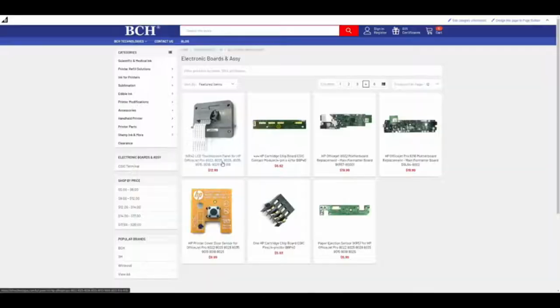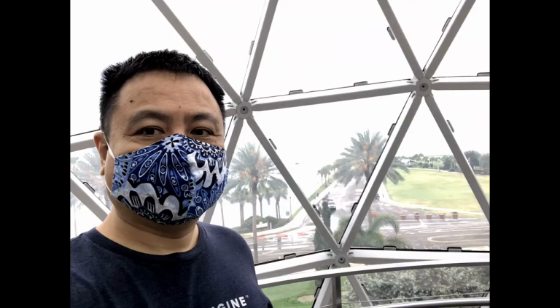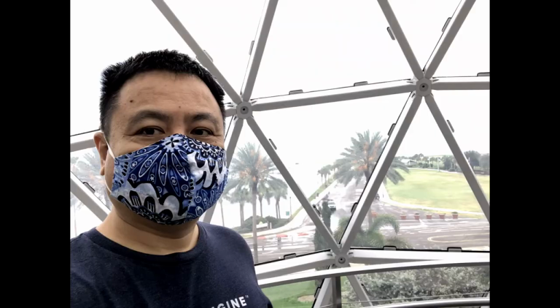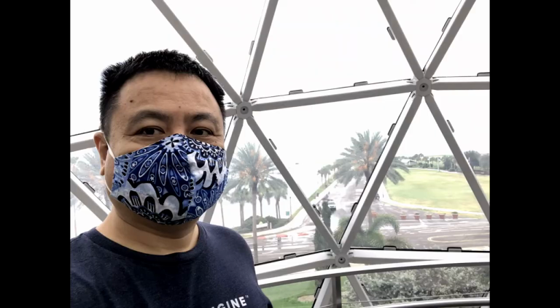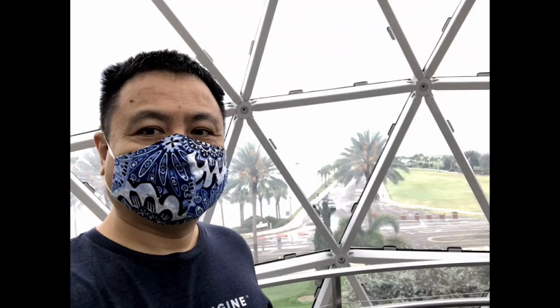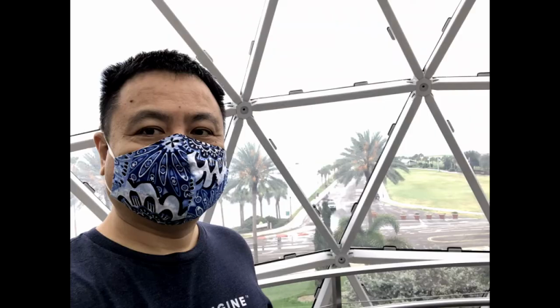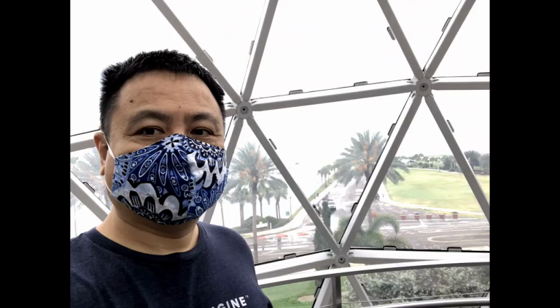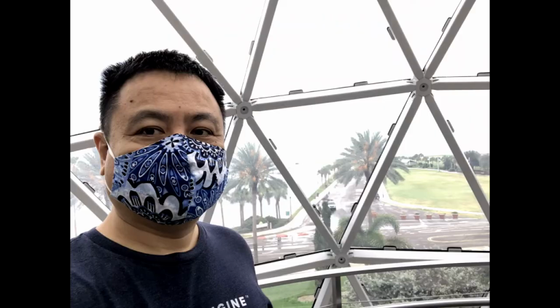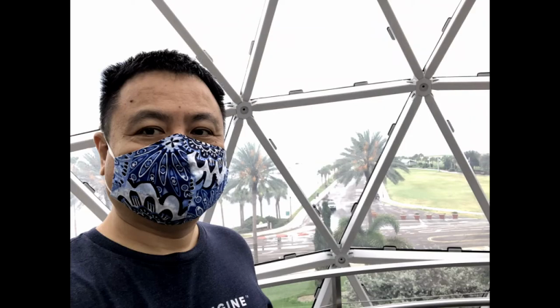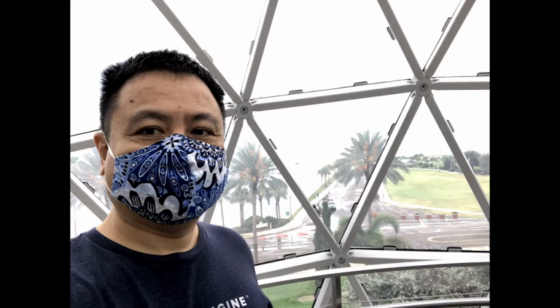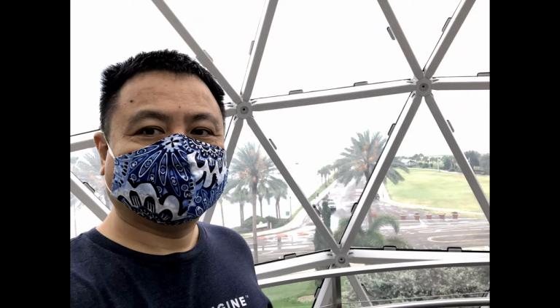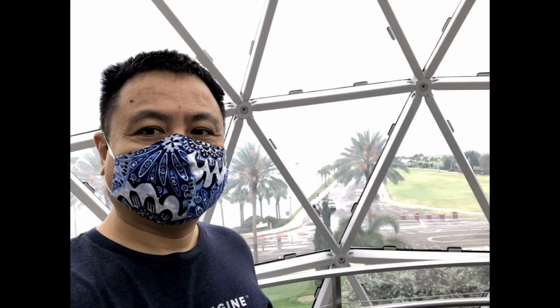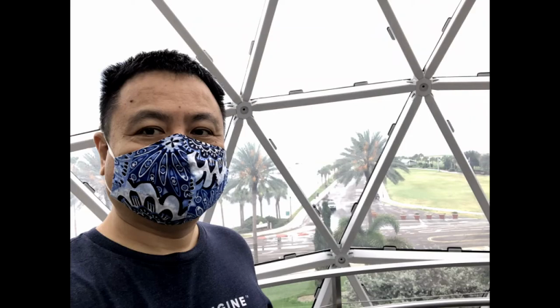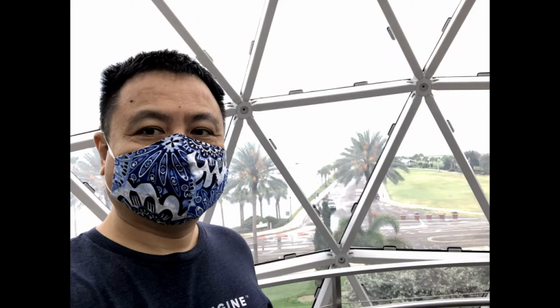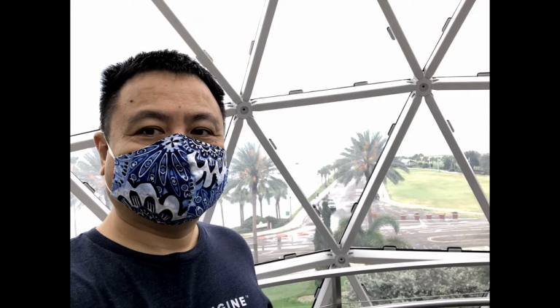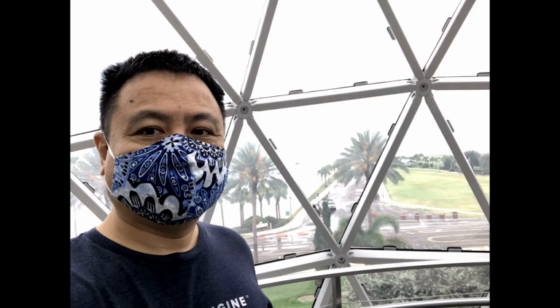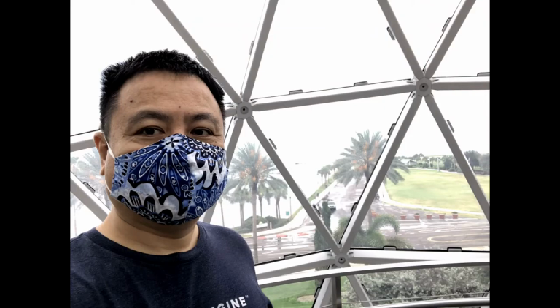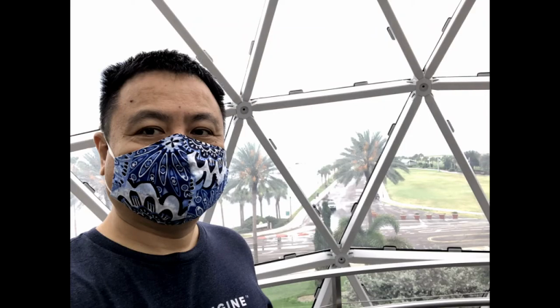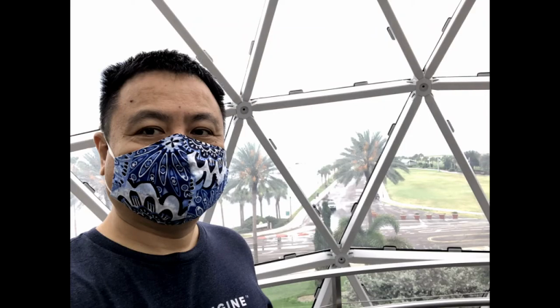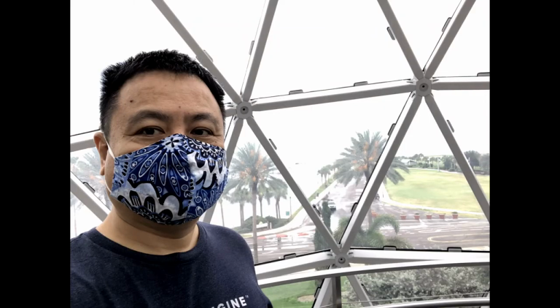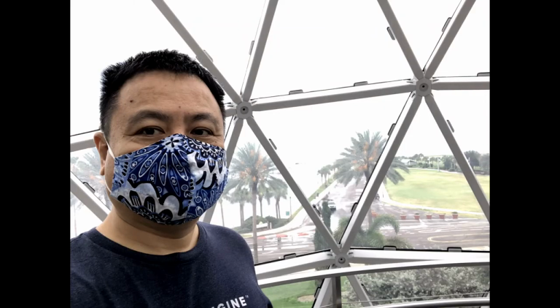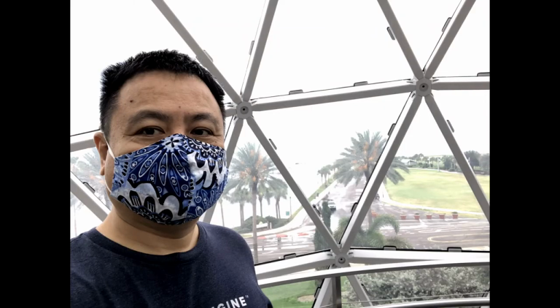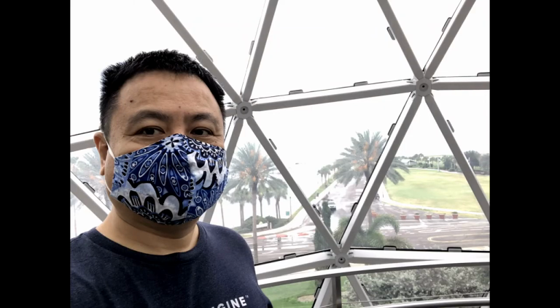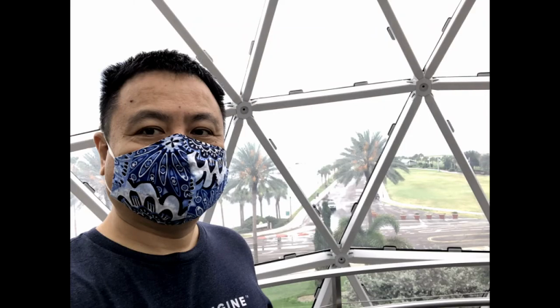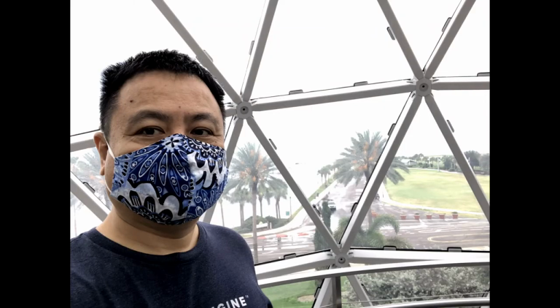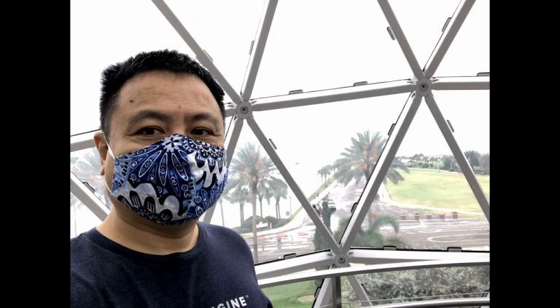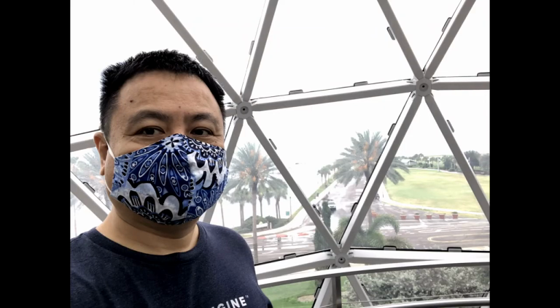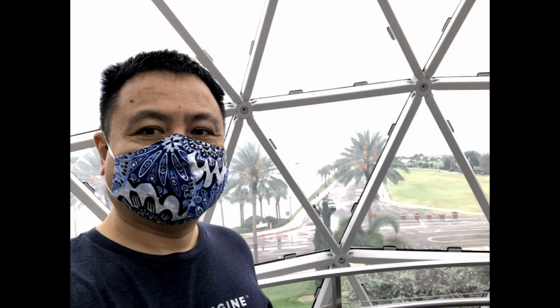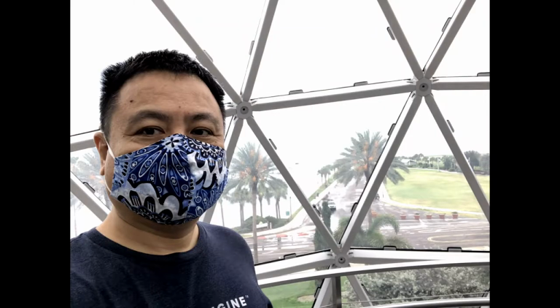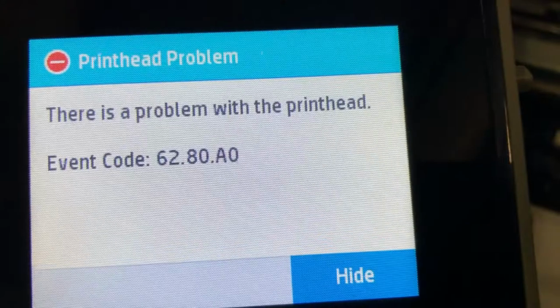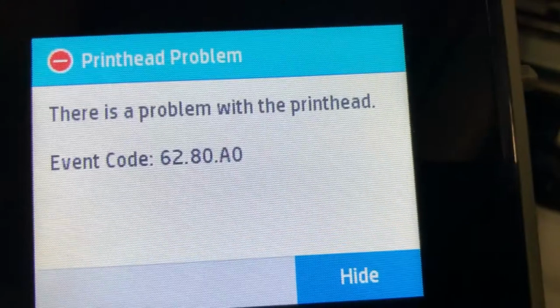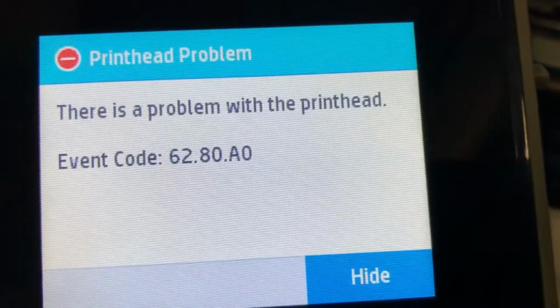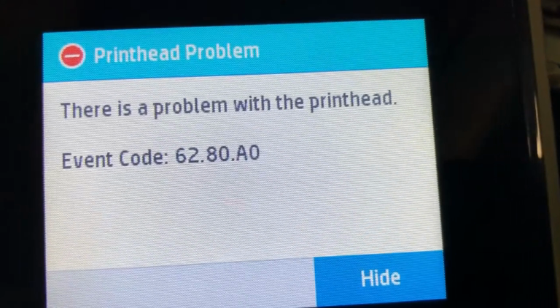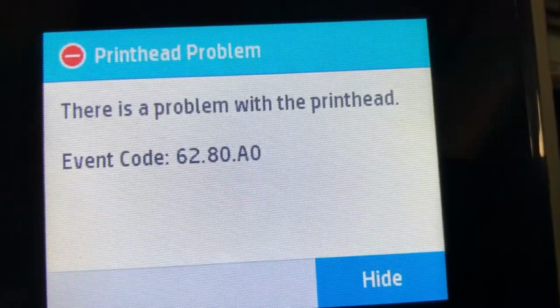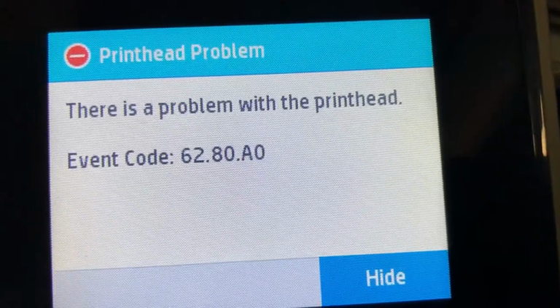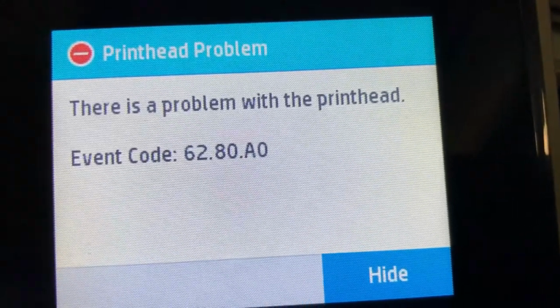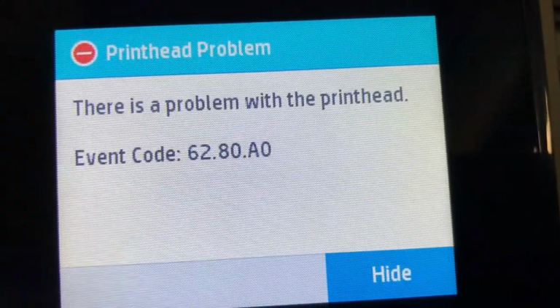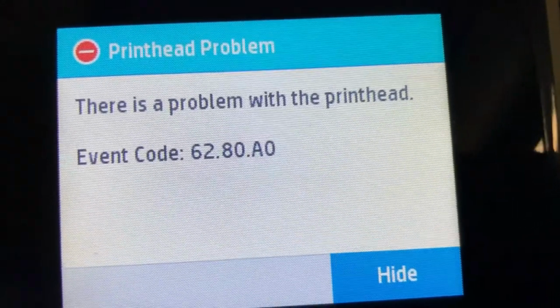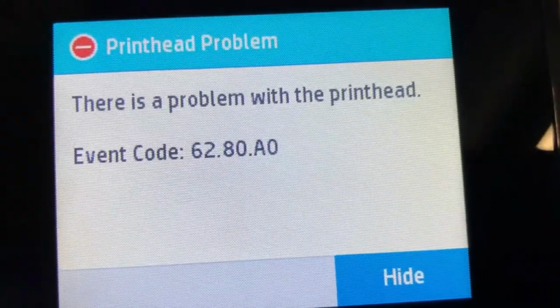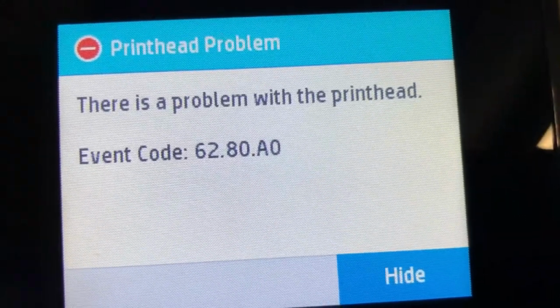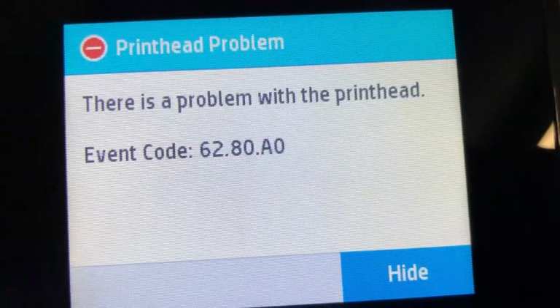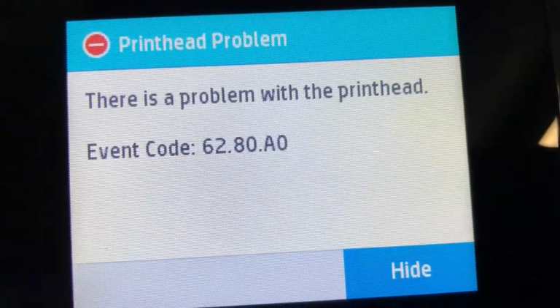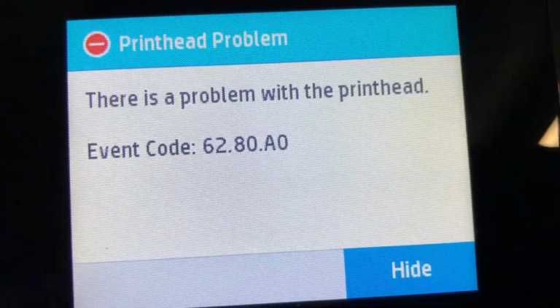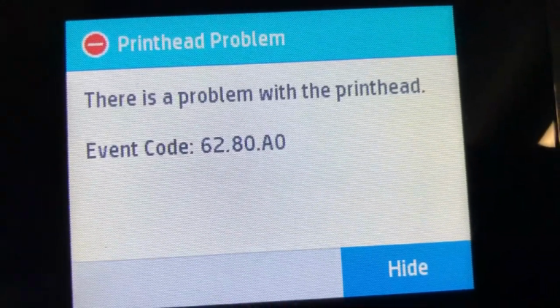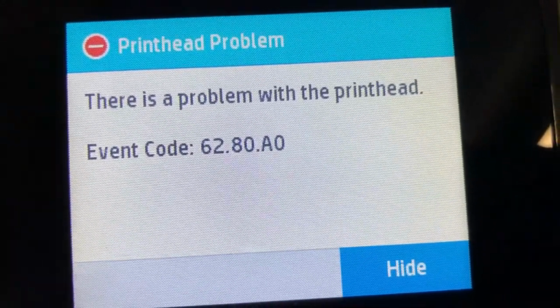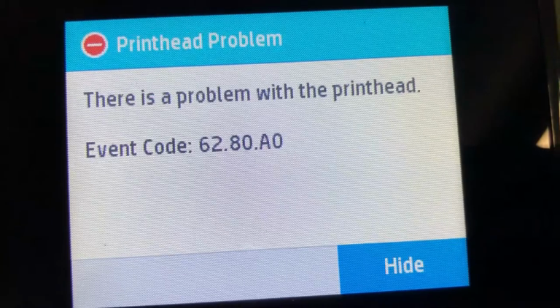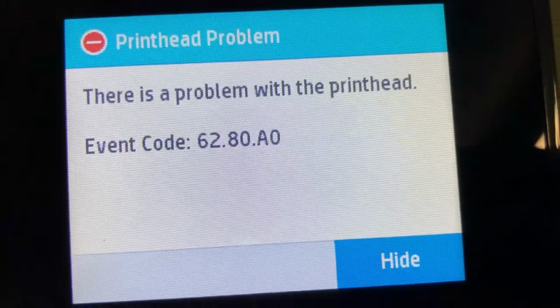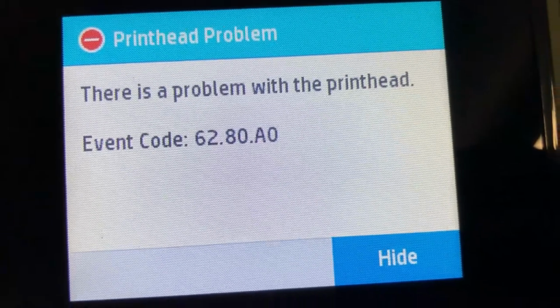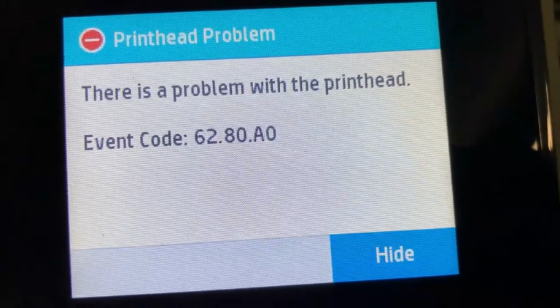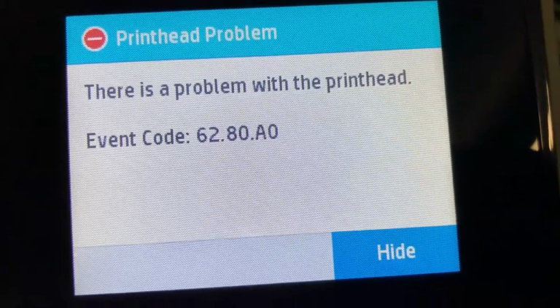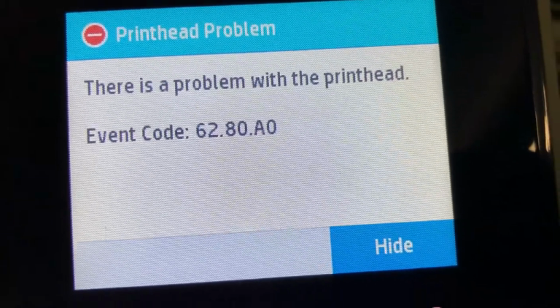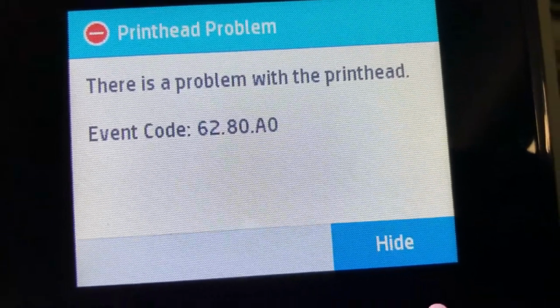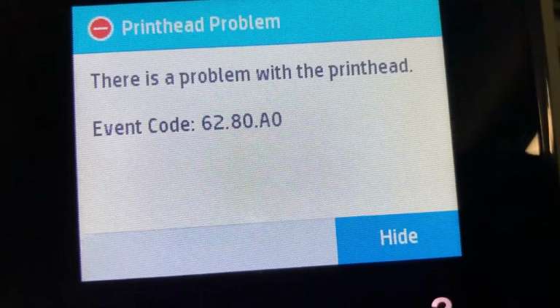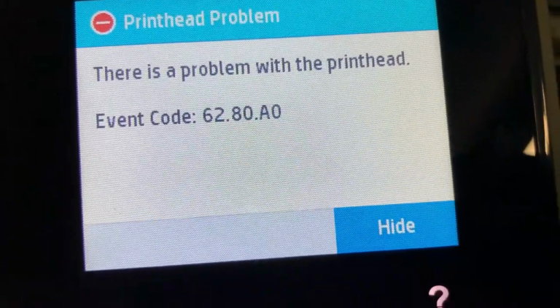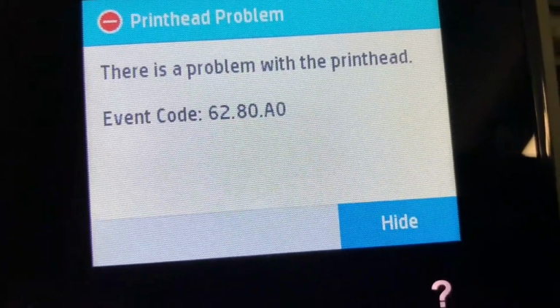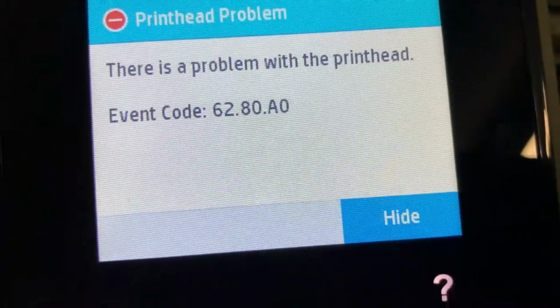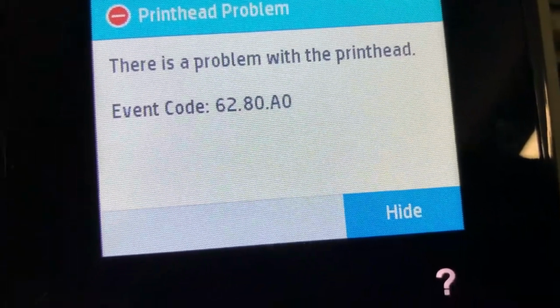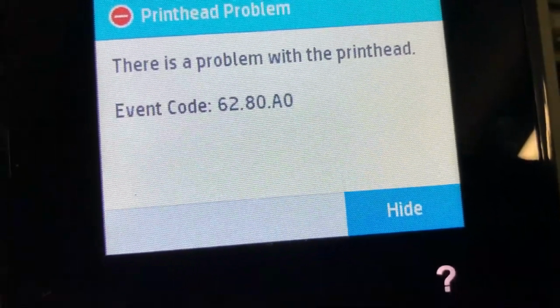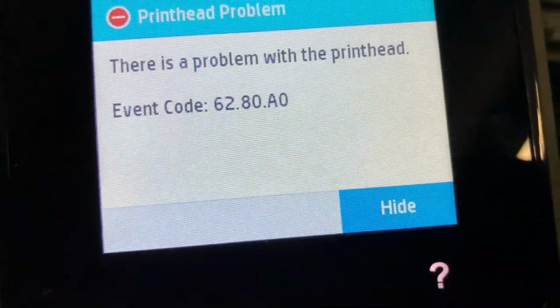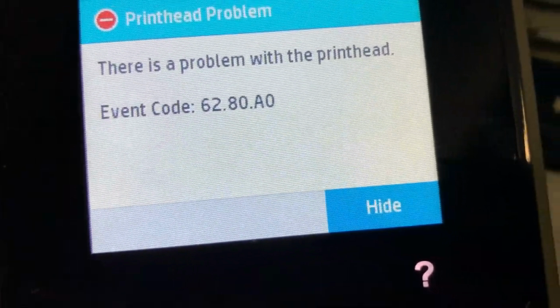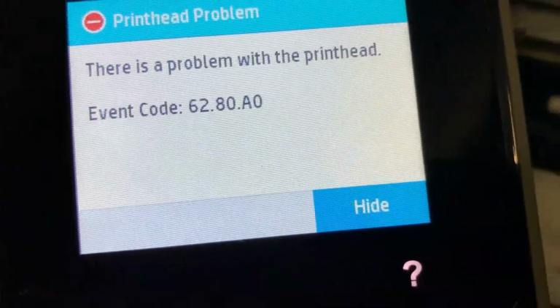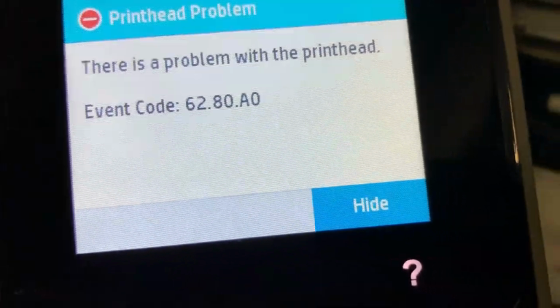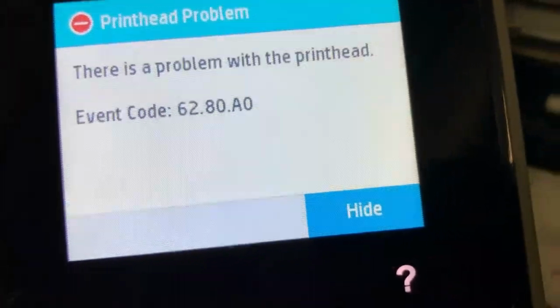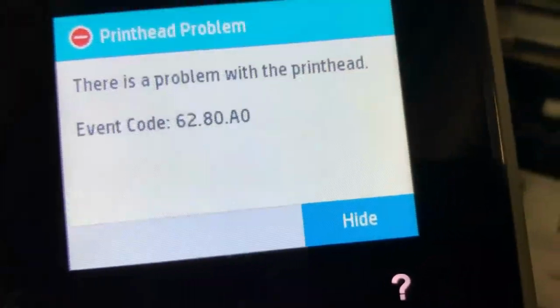Hey guys, it's Kevin. Today we're going to look at this print head problem with the HP 8000 series.